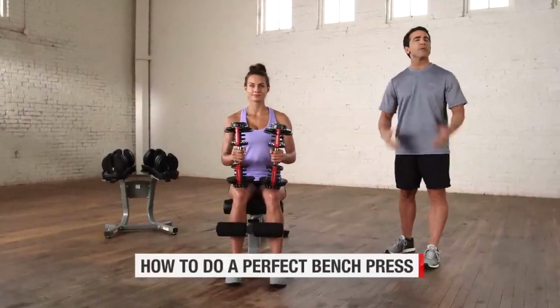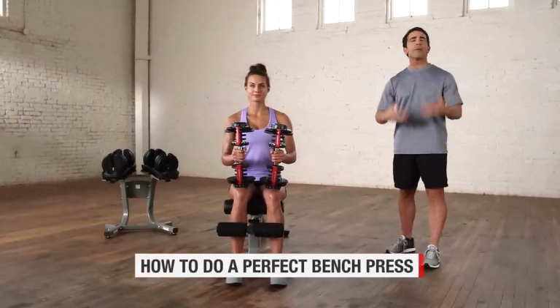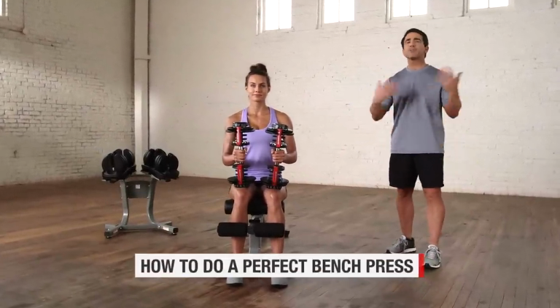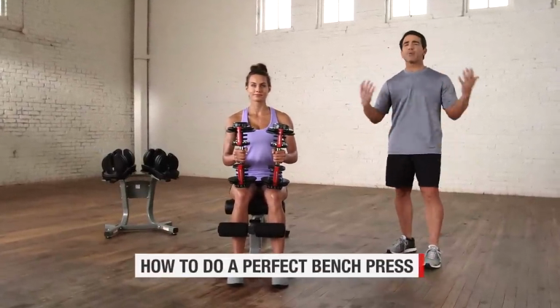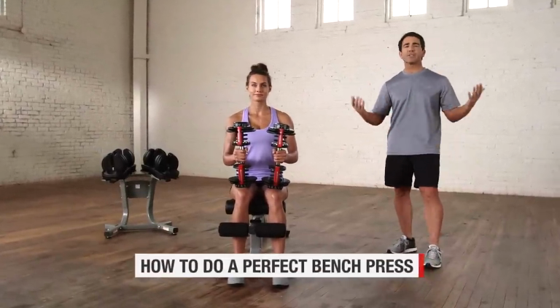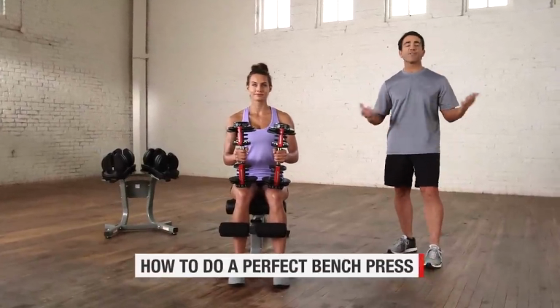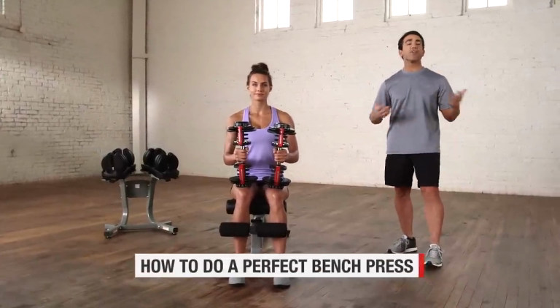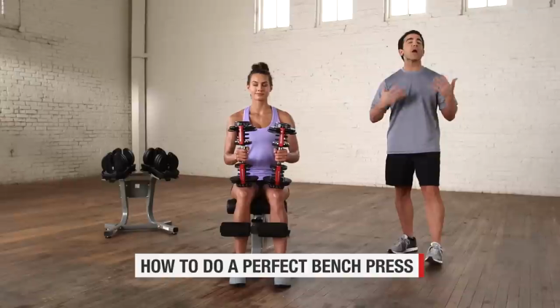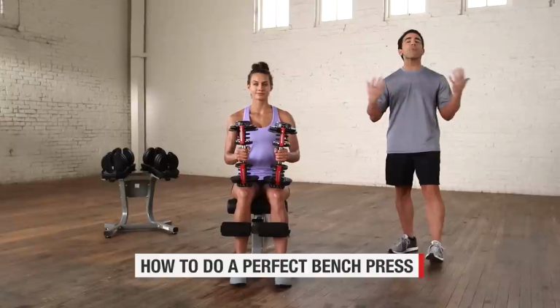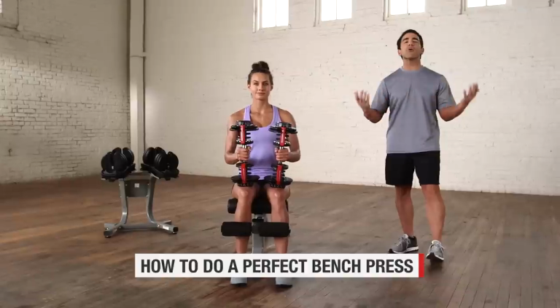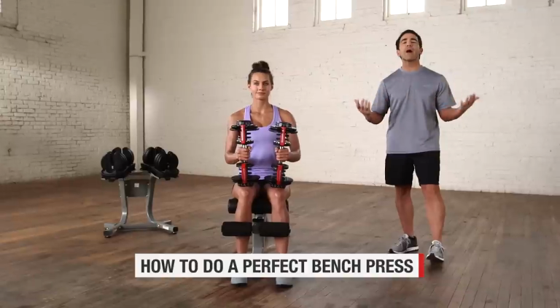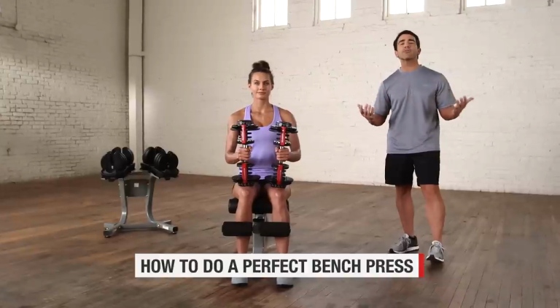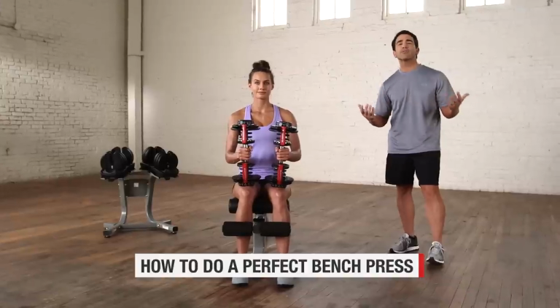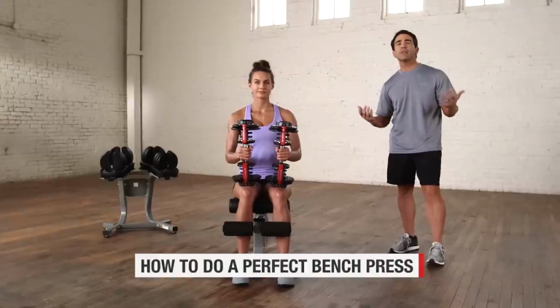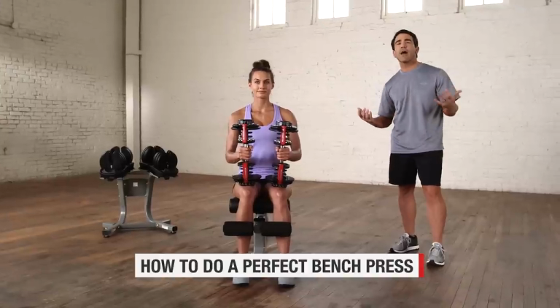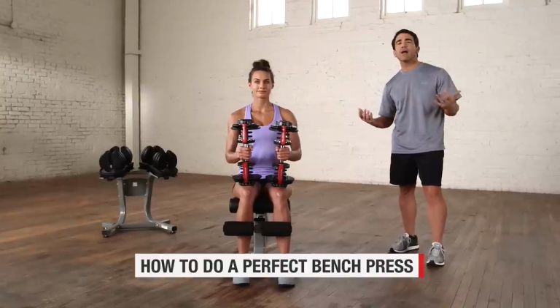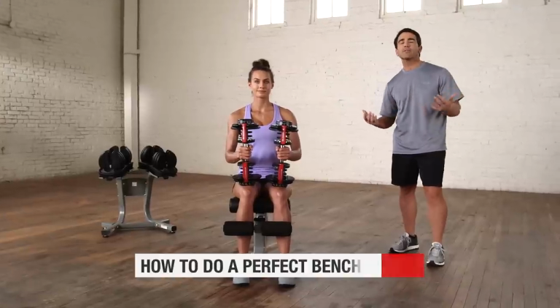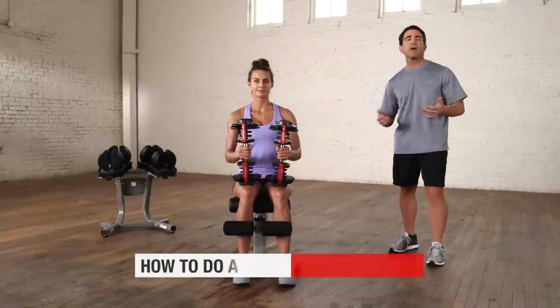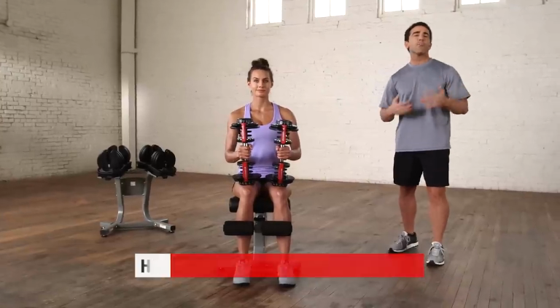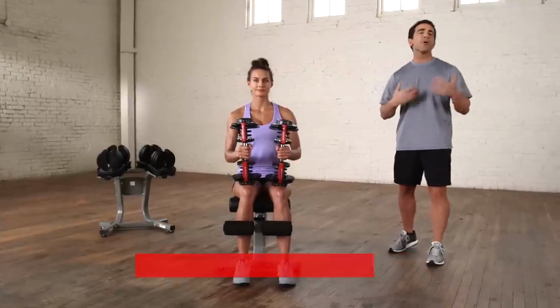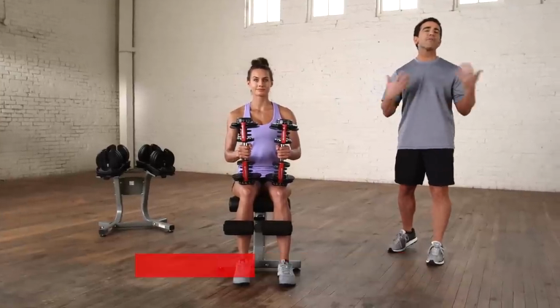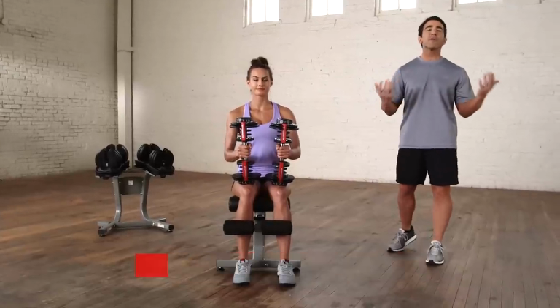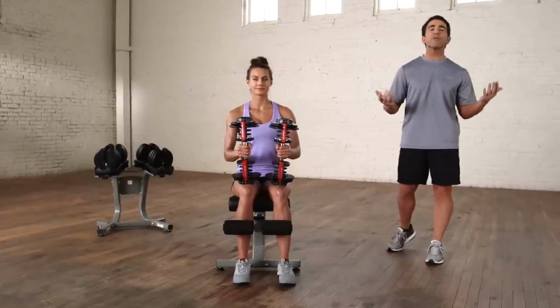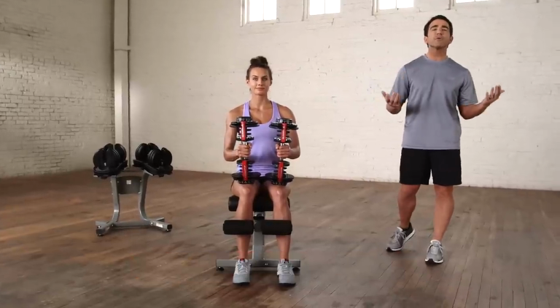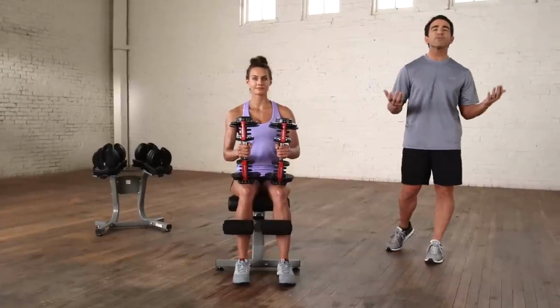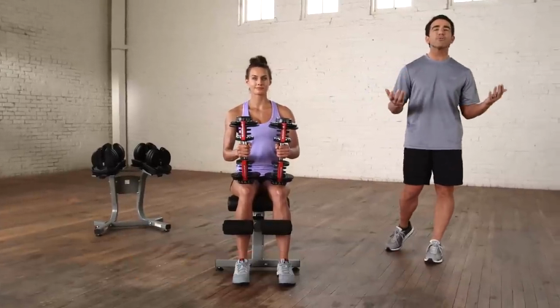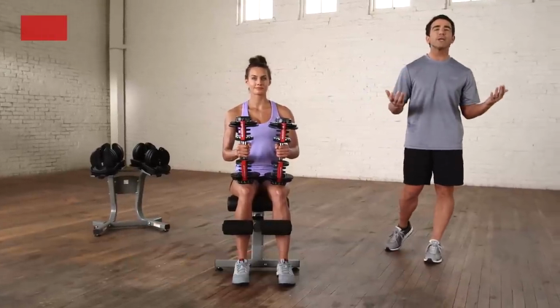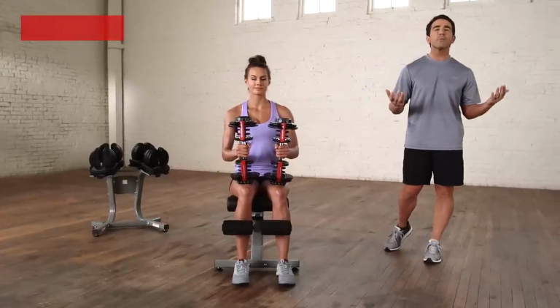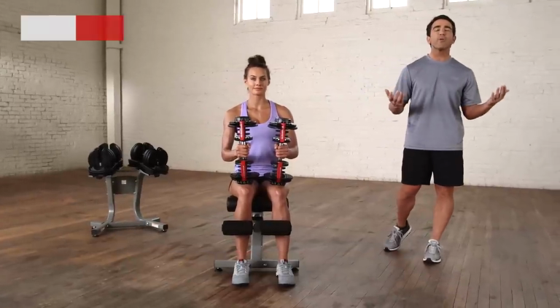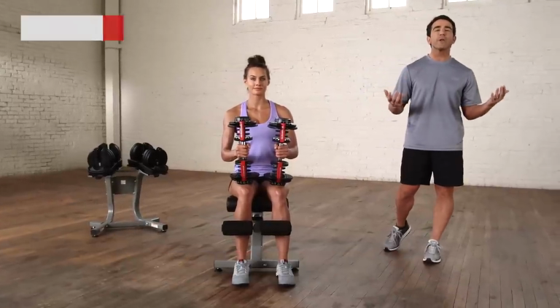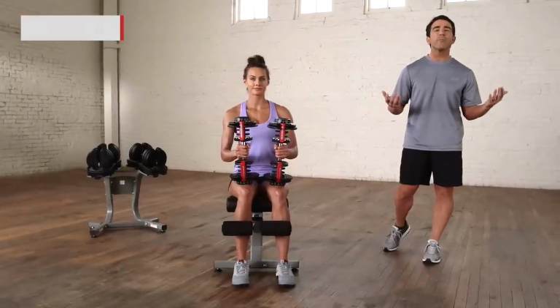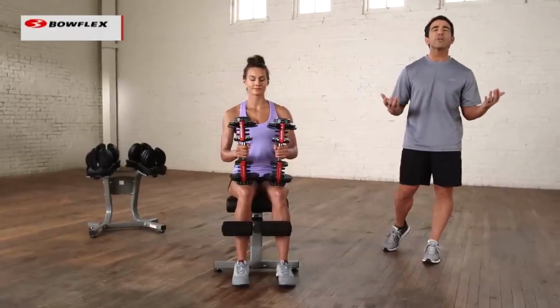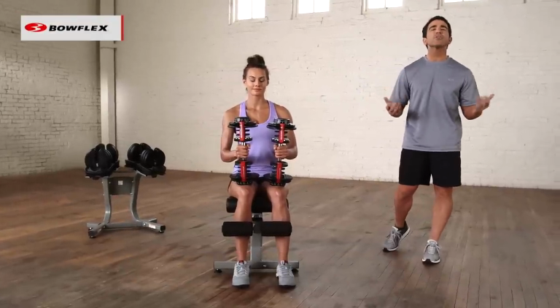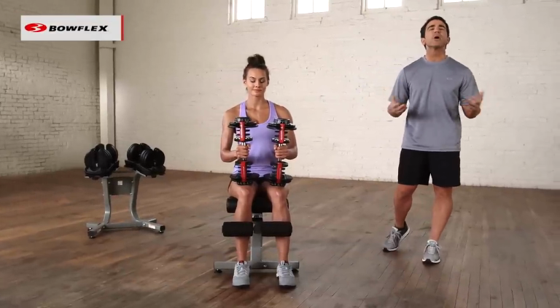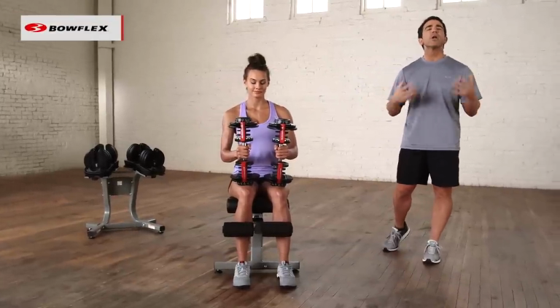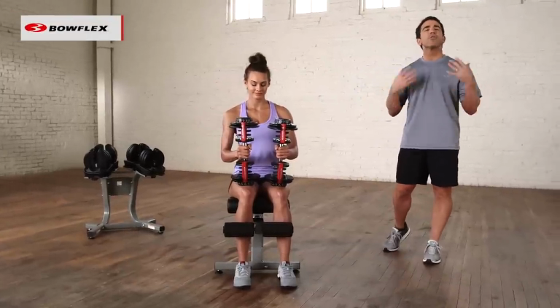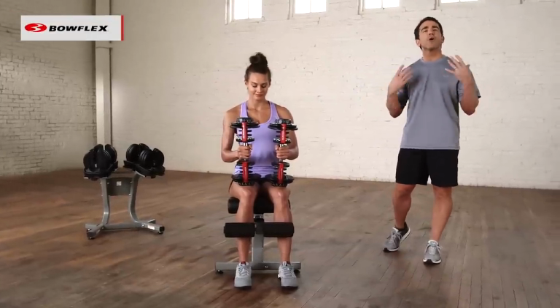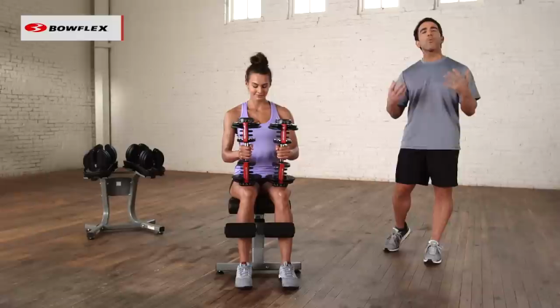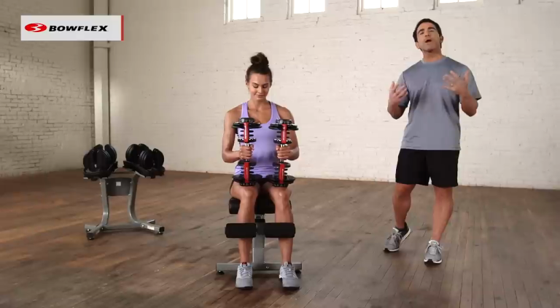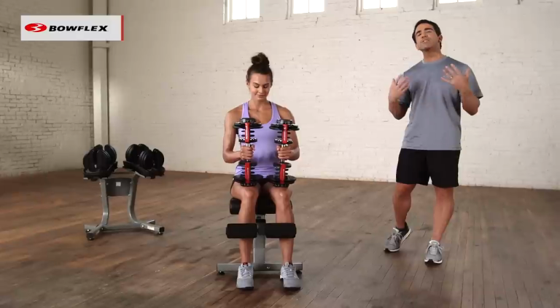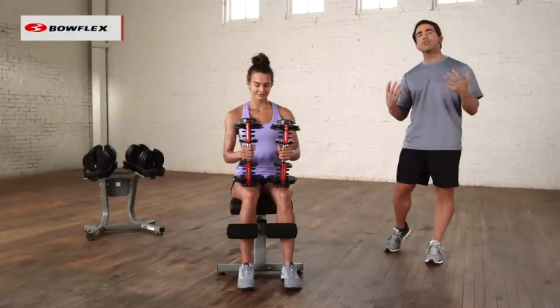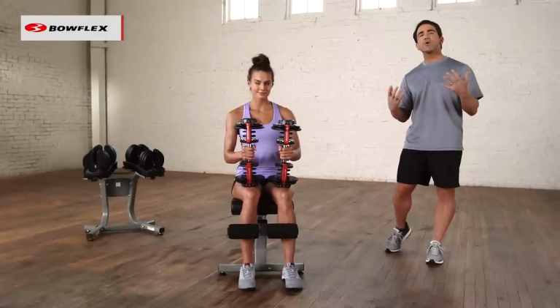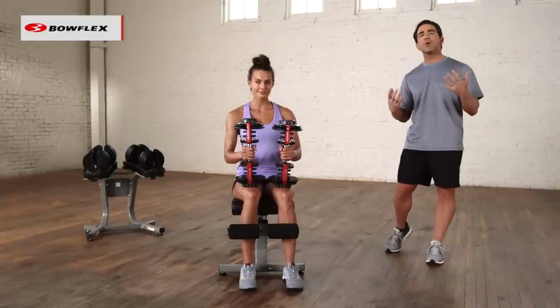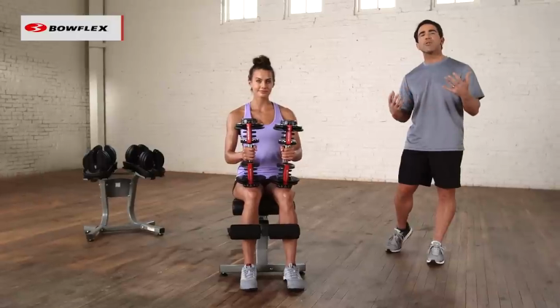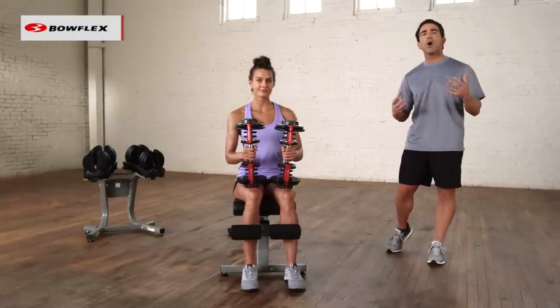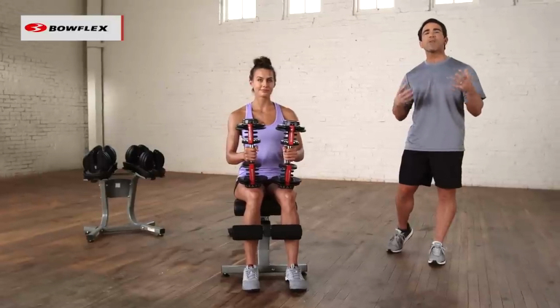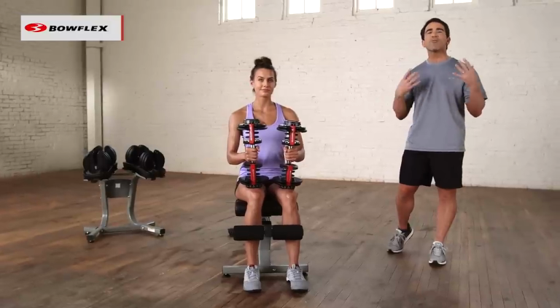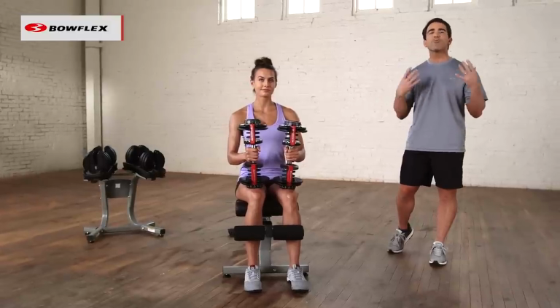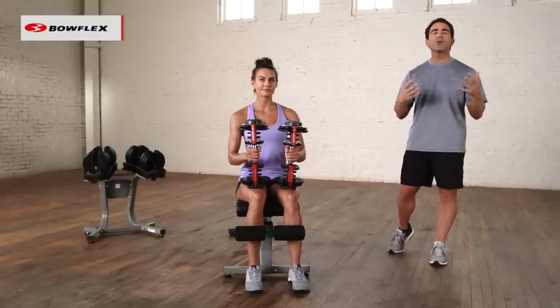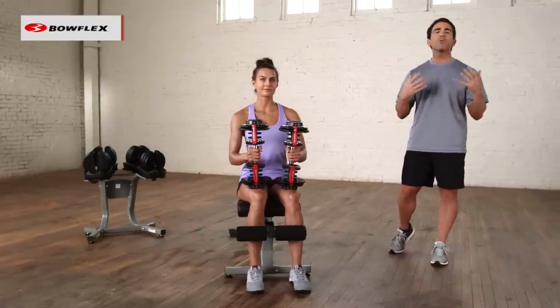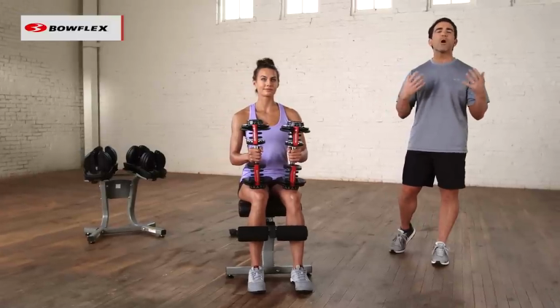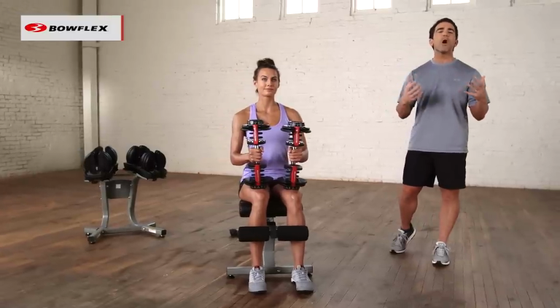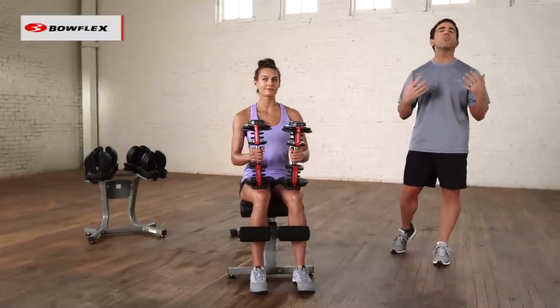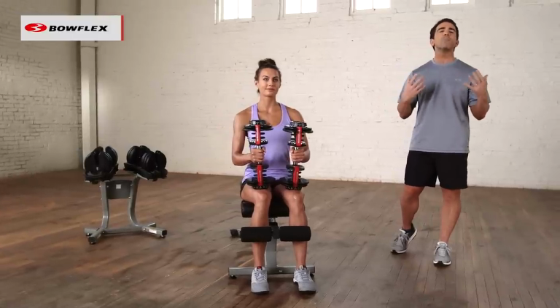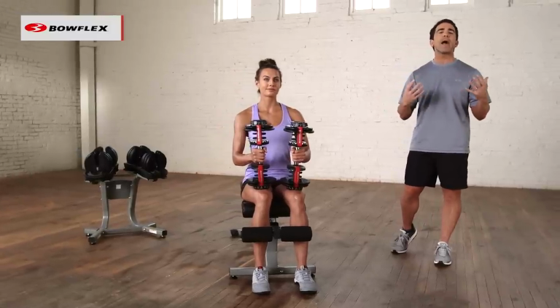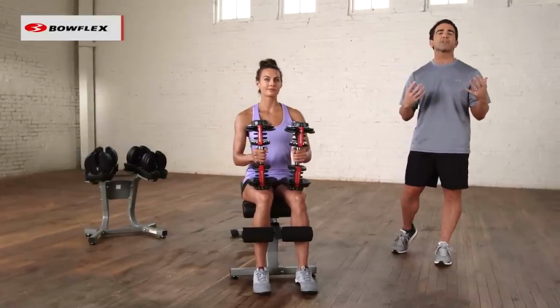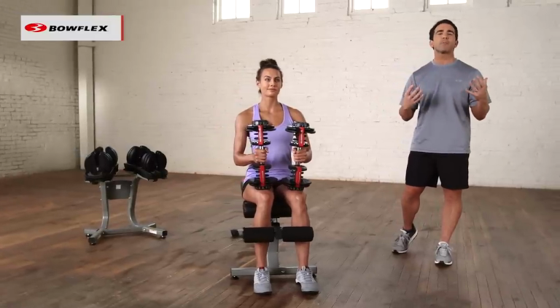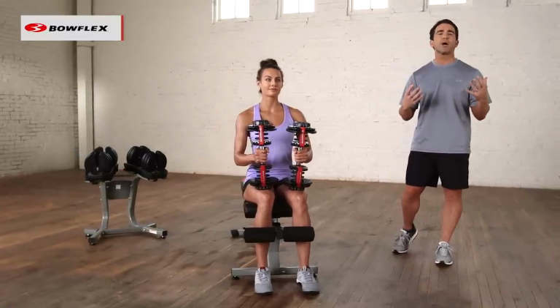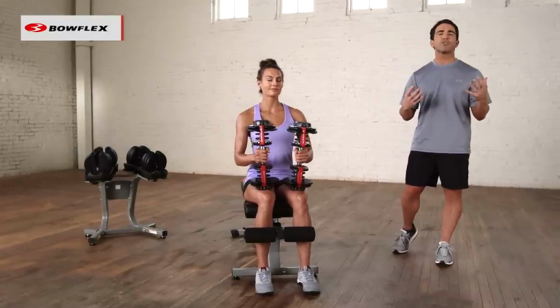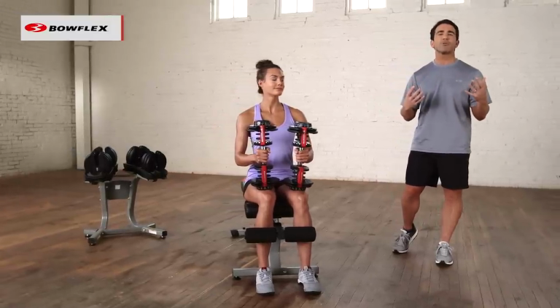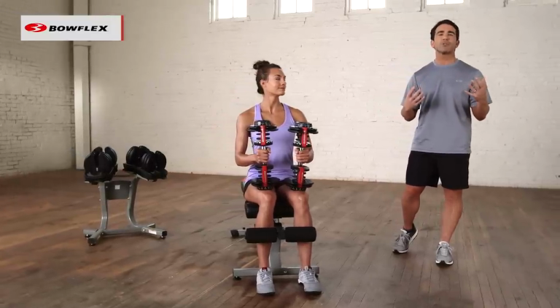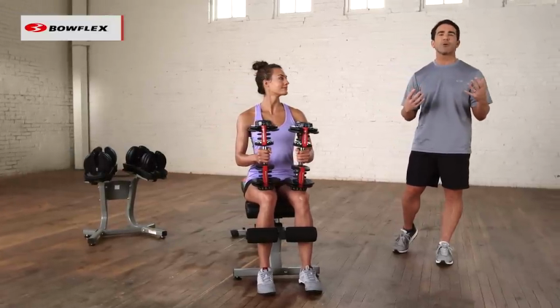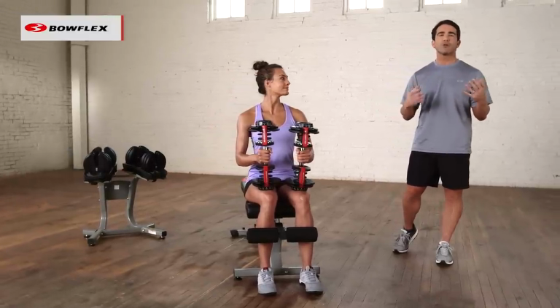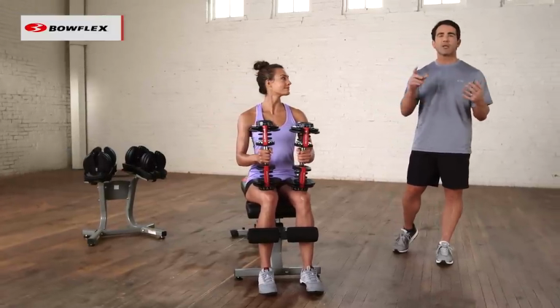The bench press — a phenomenal exercise, part of everyone's routine pretty much. There are ways to do it though that really will help you maximize your results.